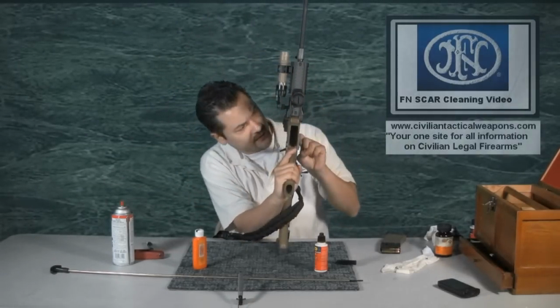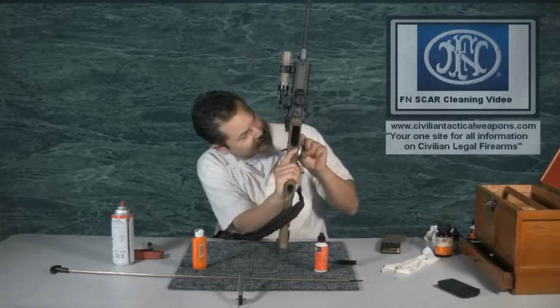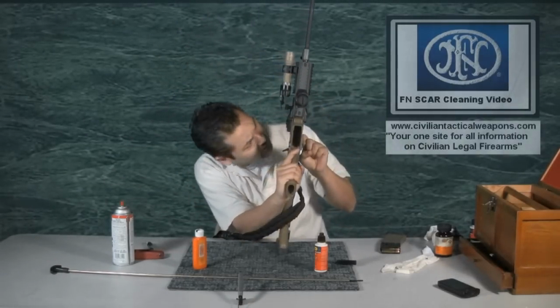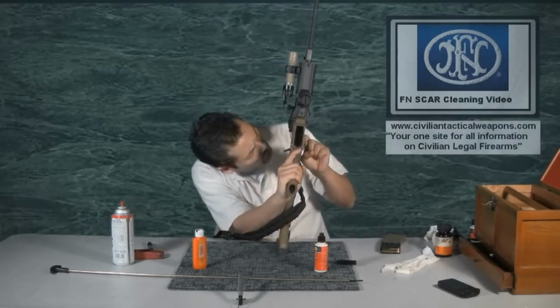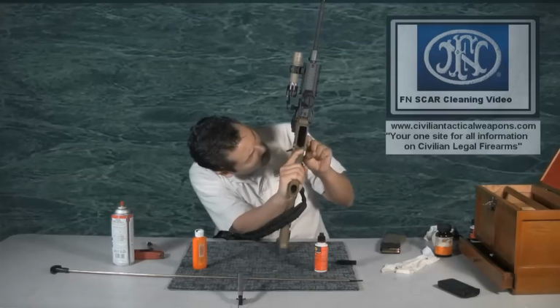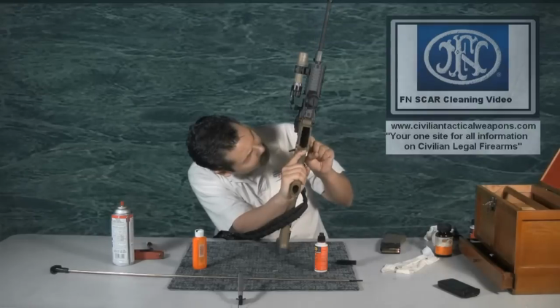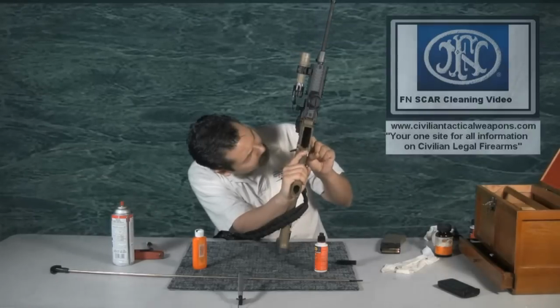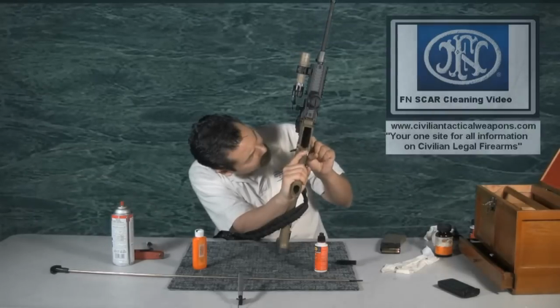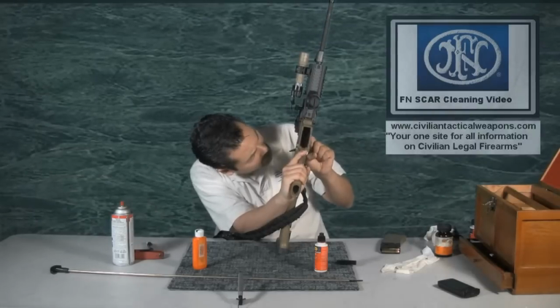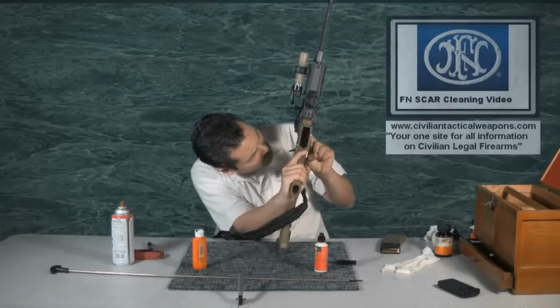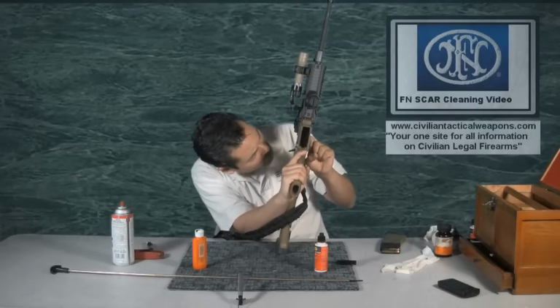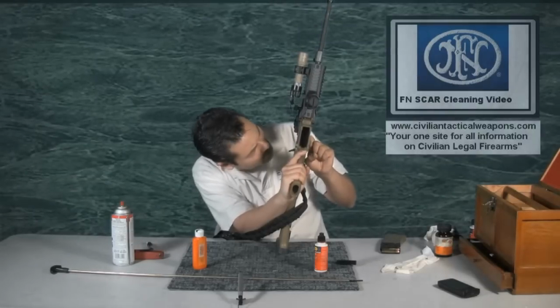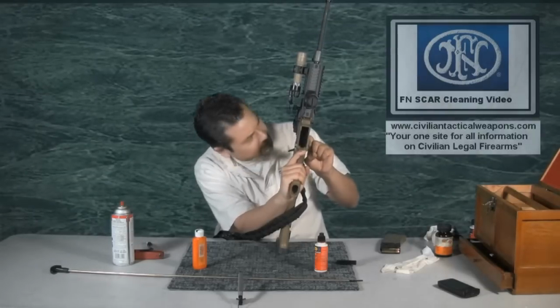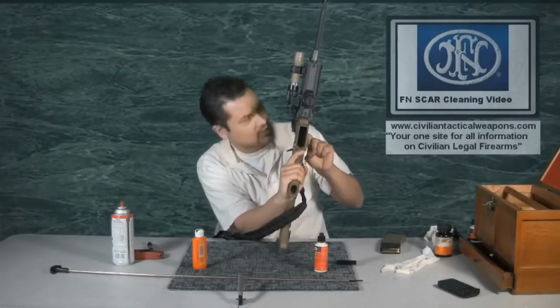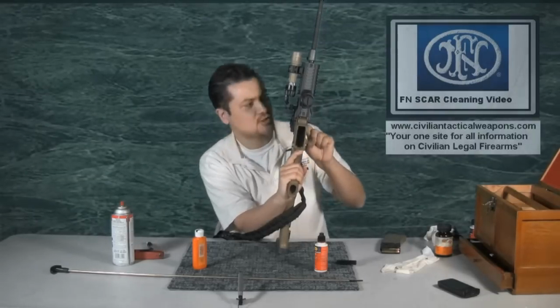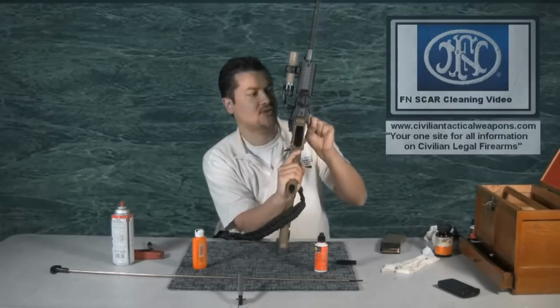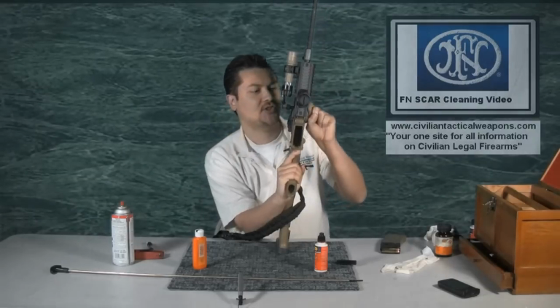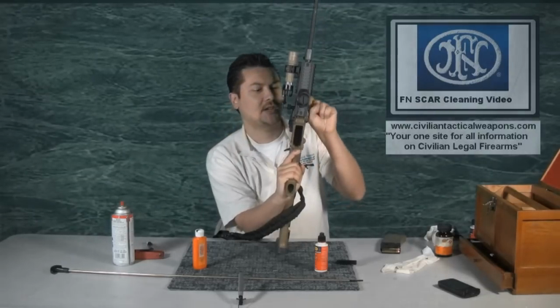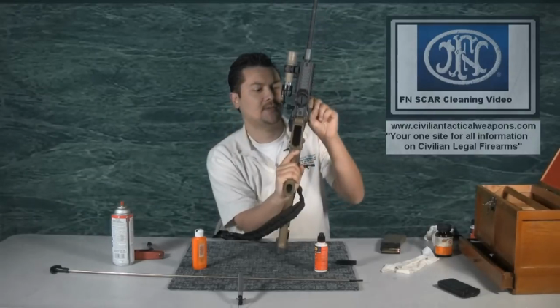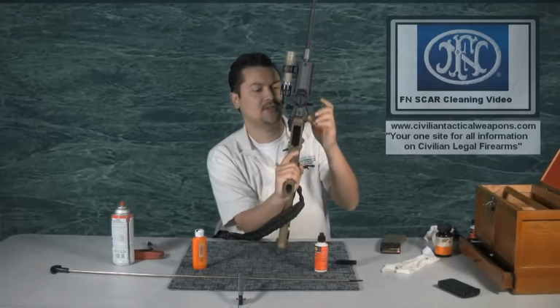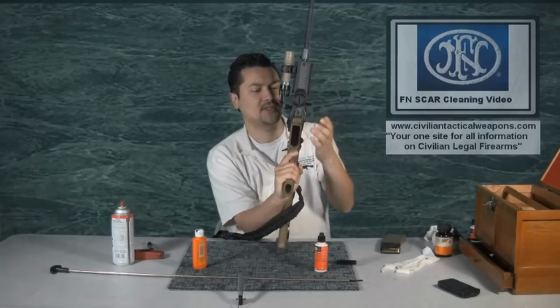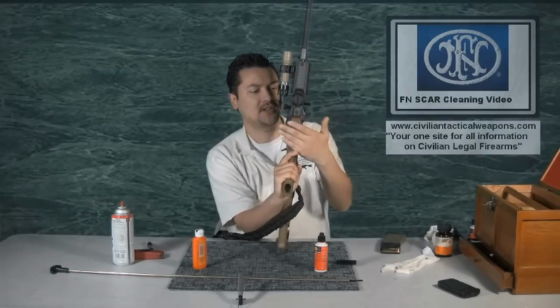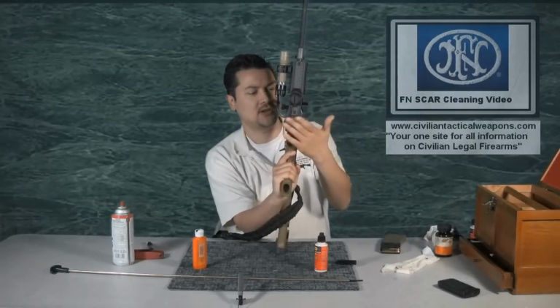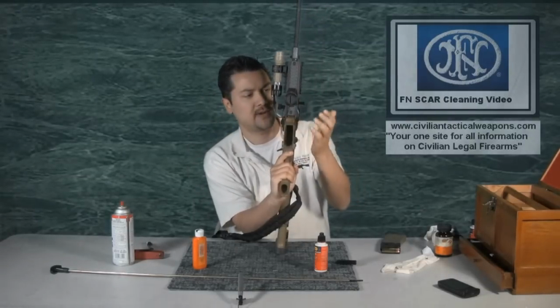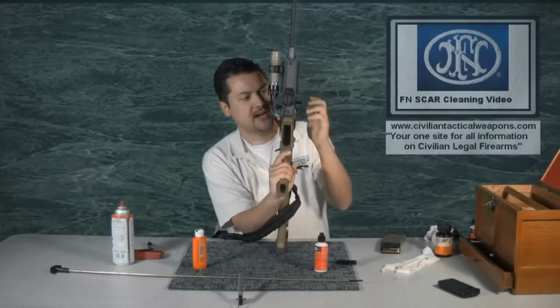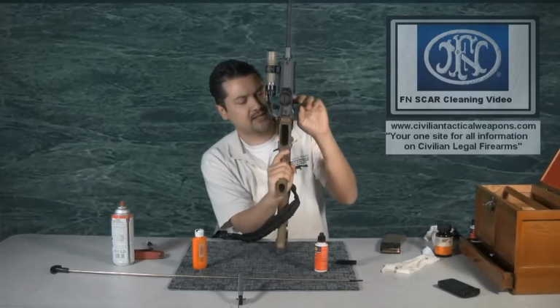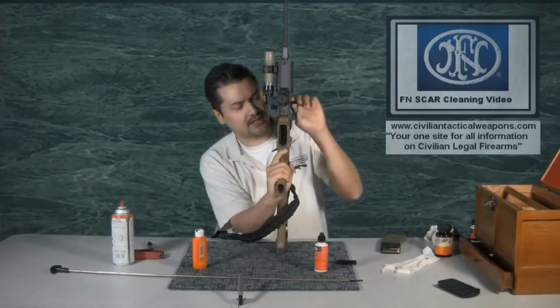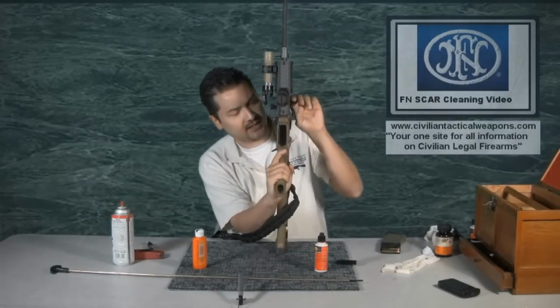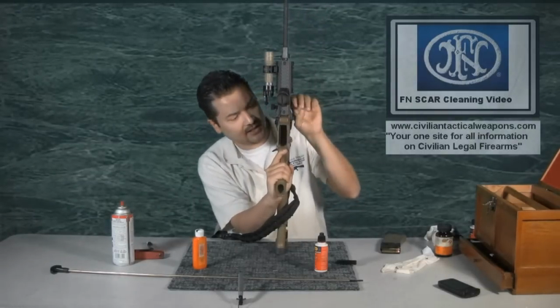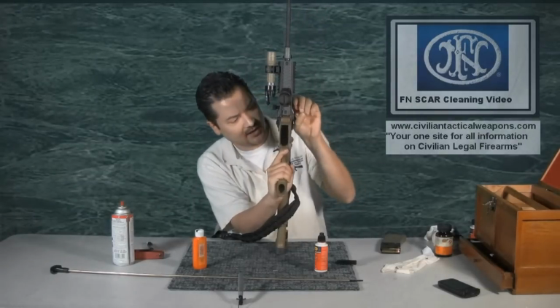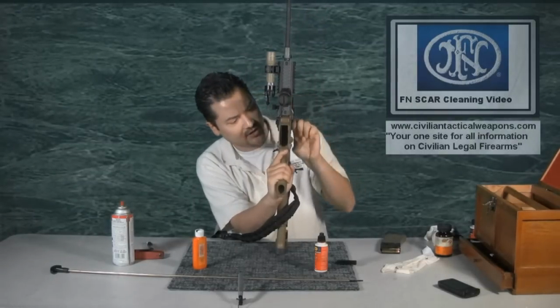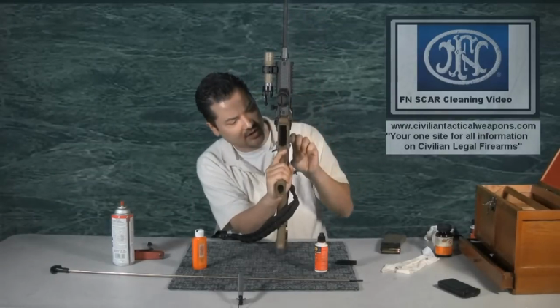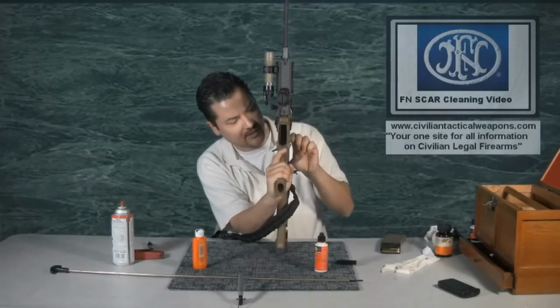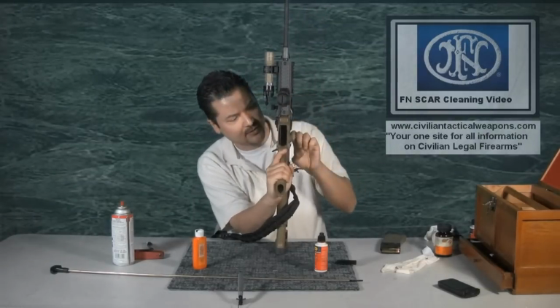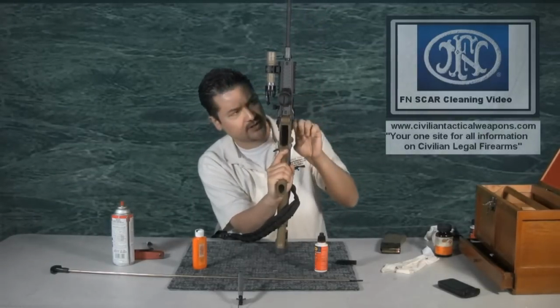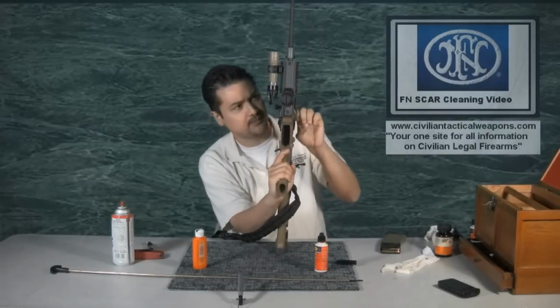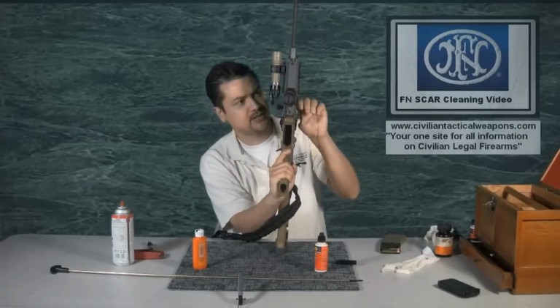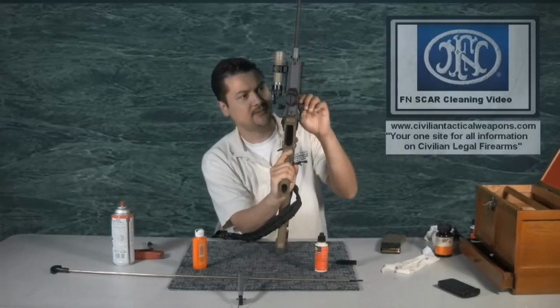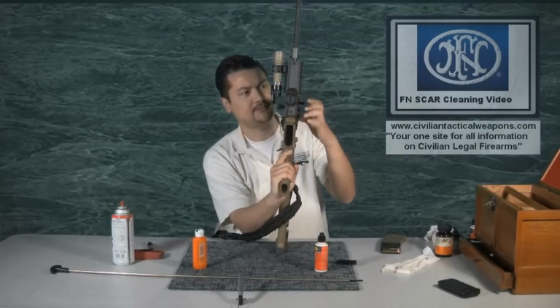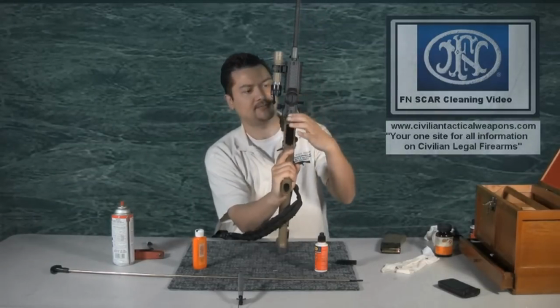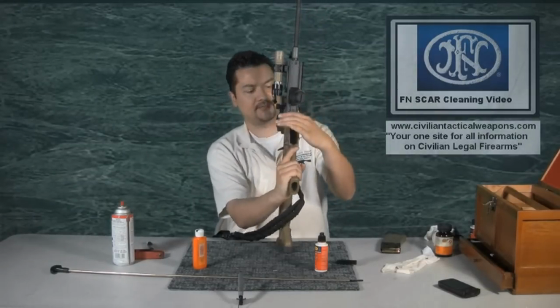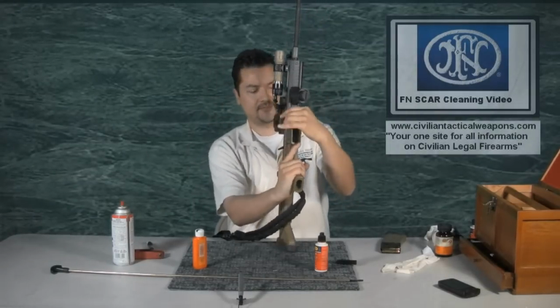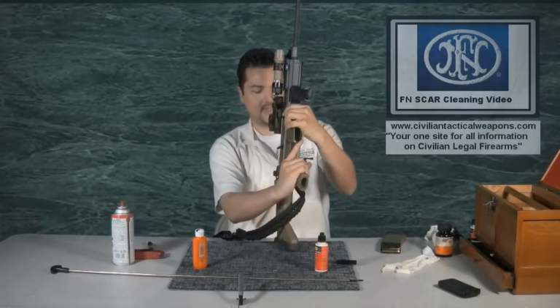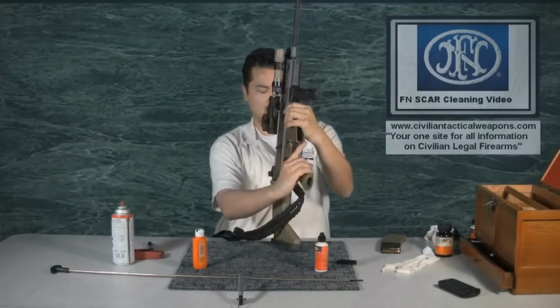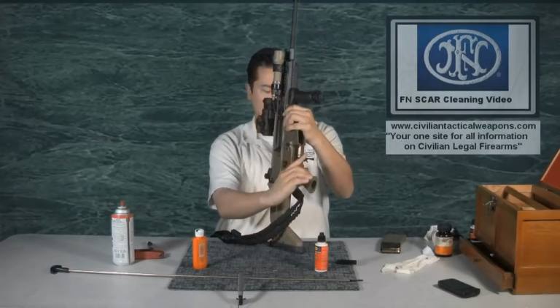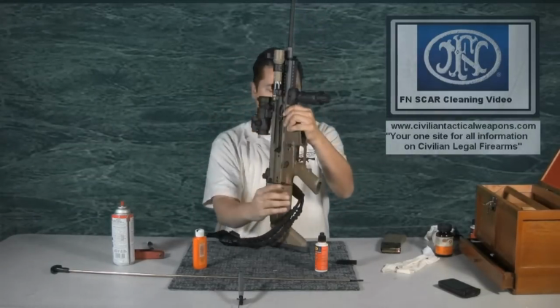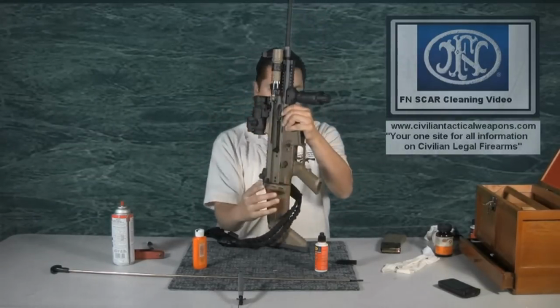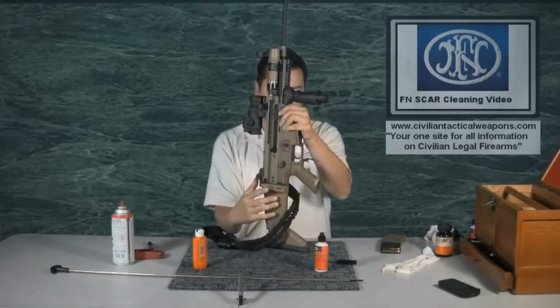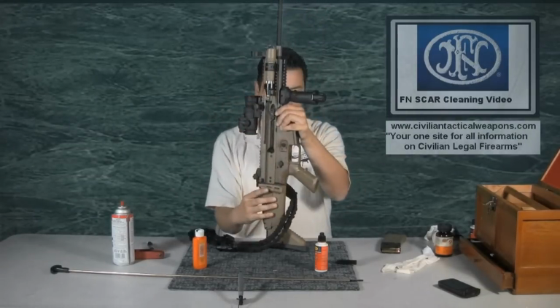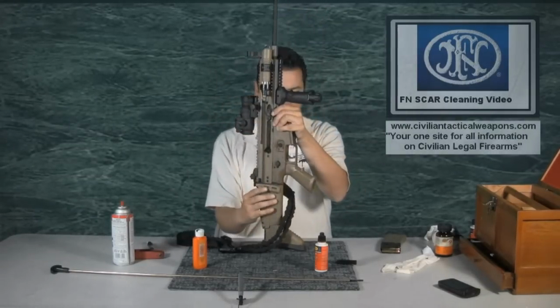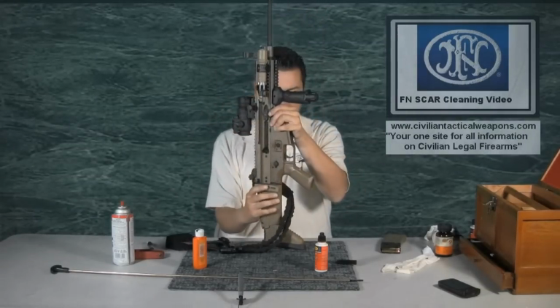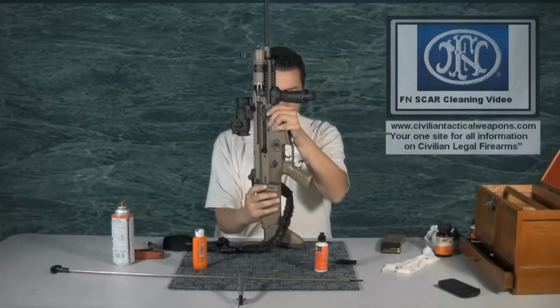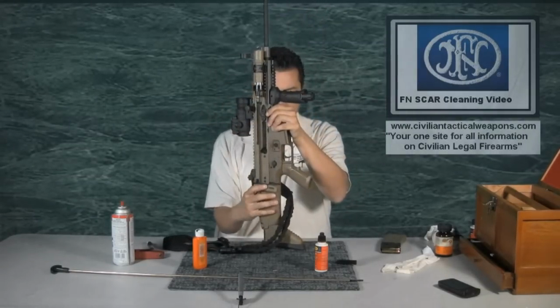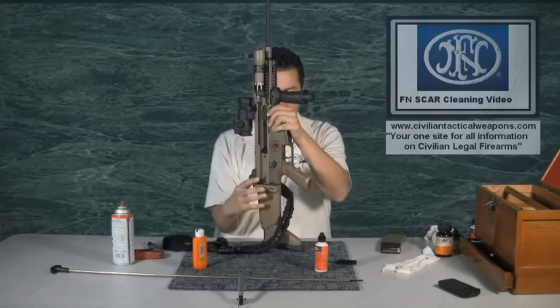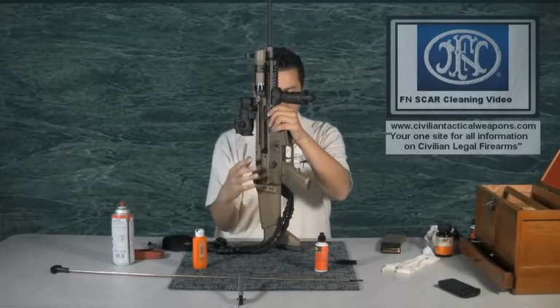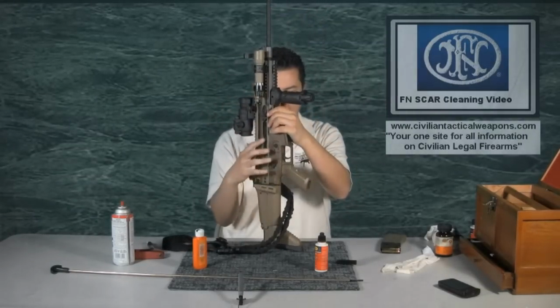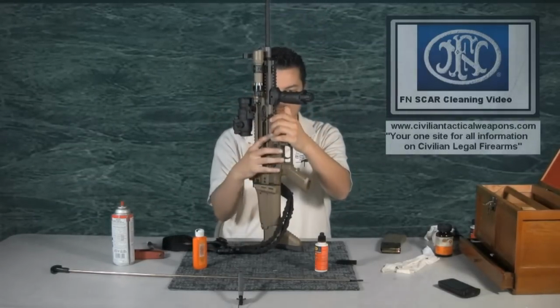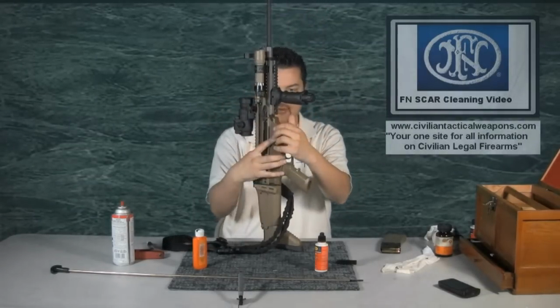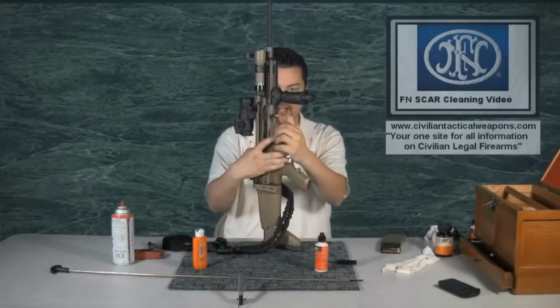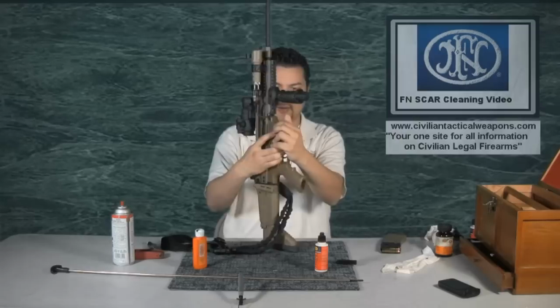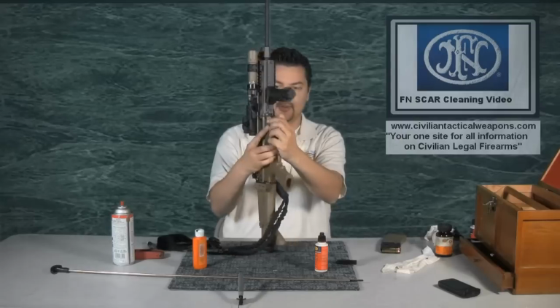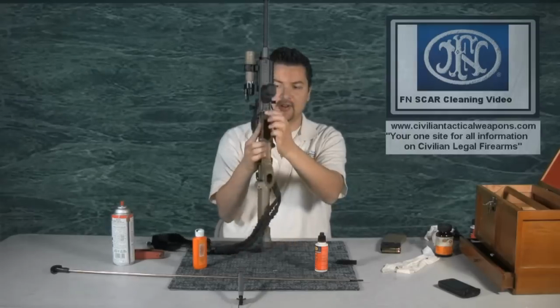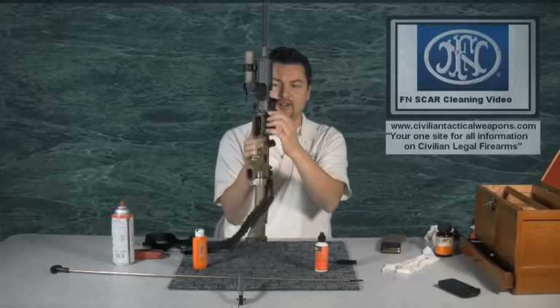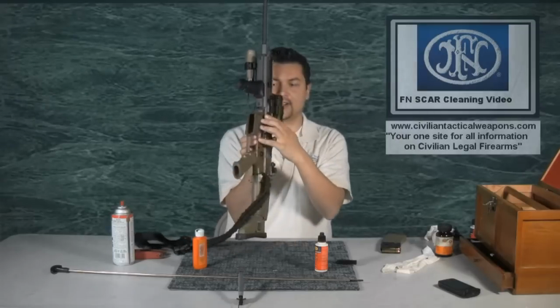First, of course, we go ahead and check to make sure the chamber is clear — no magazines in there, the chamber is empty. And now what we're going to do is go ahead and break it apart.